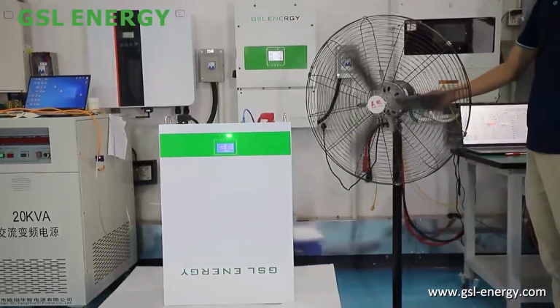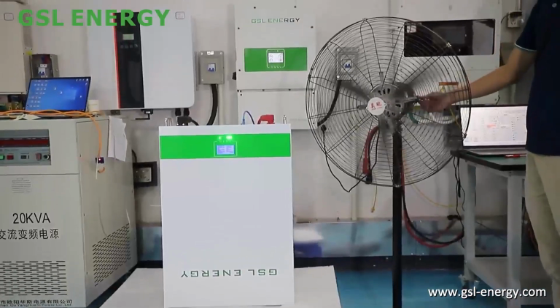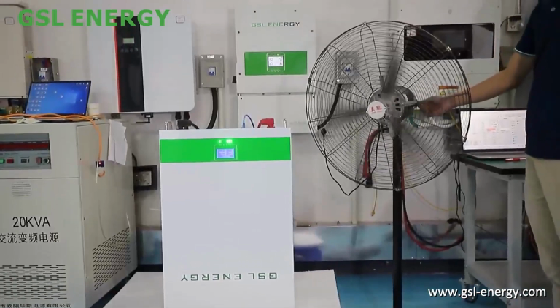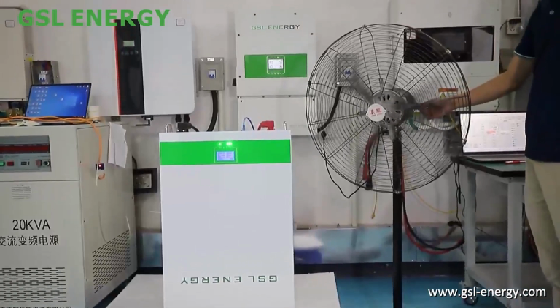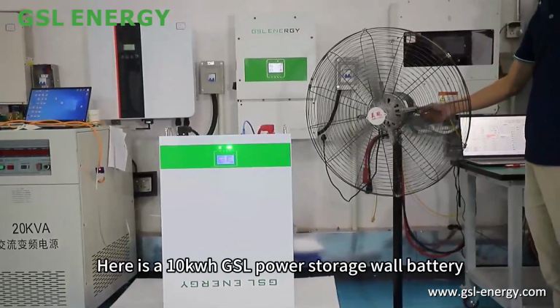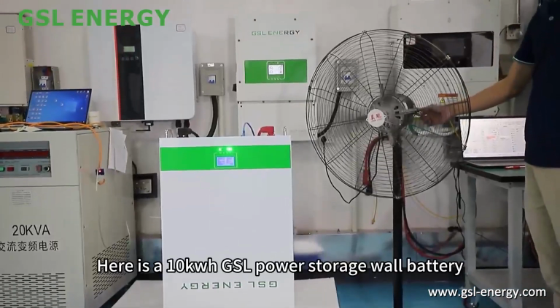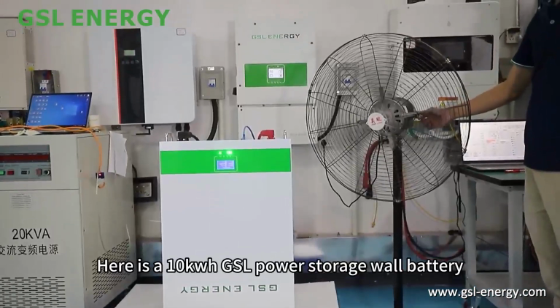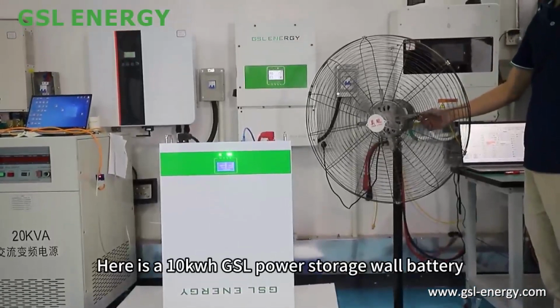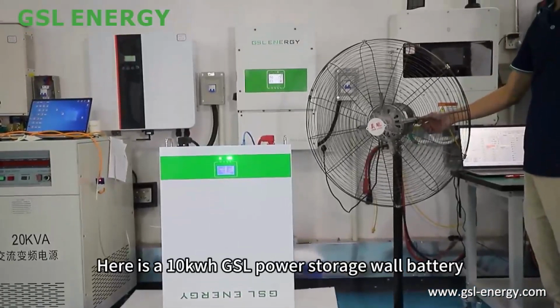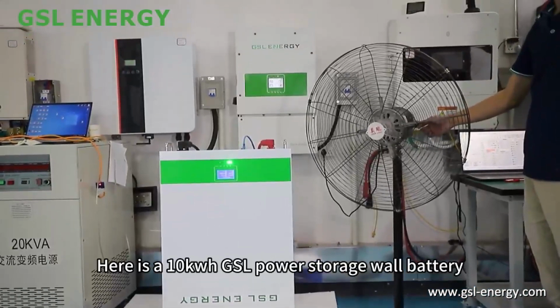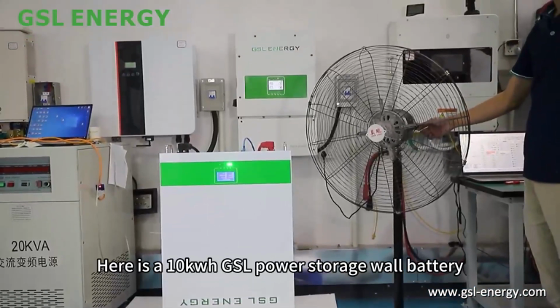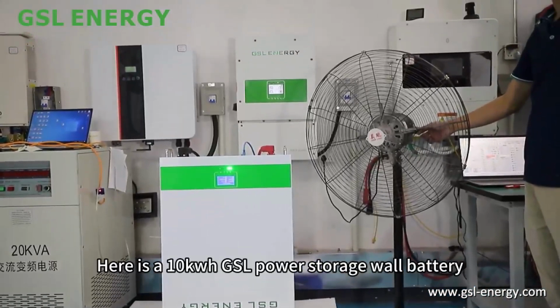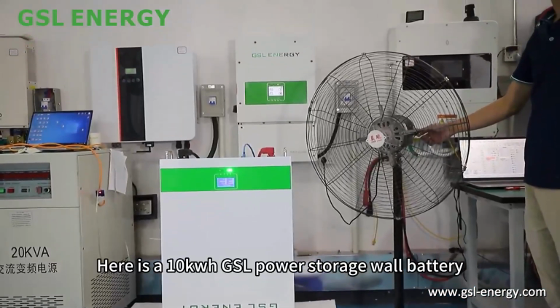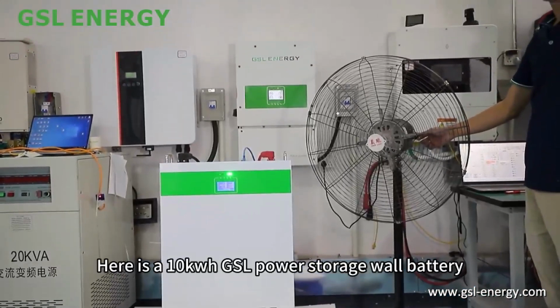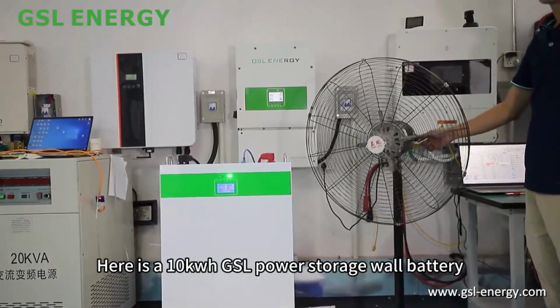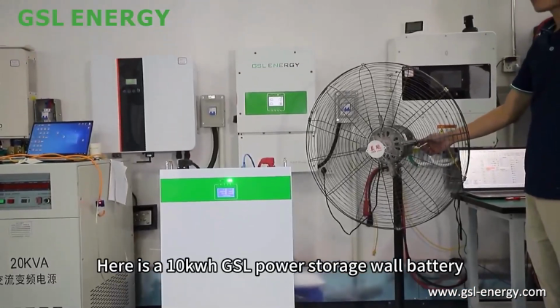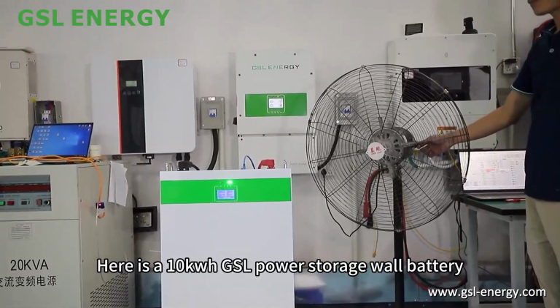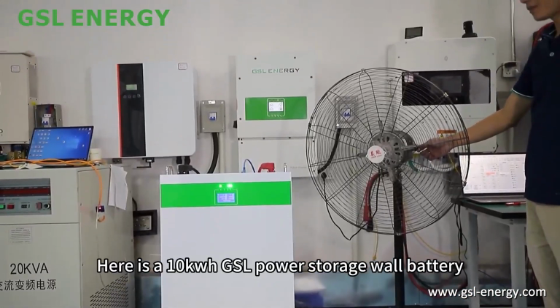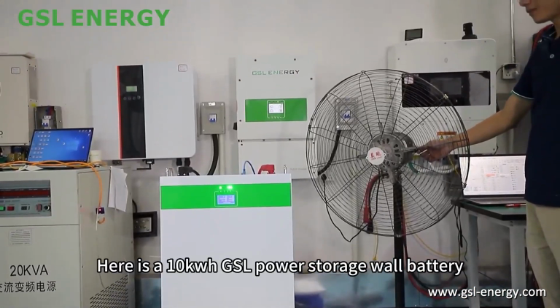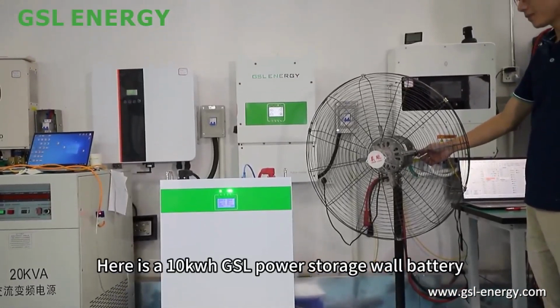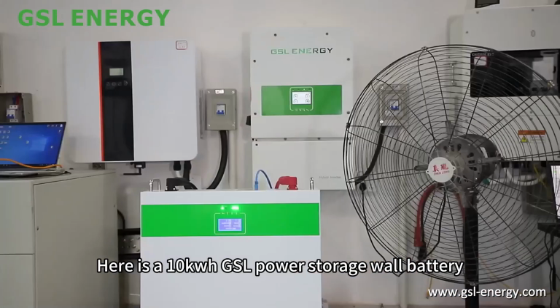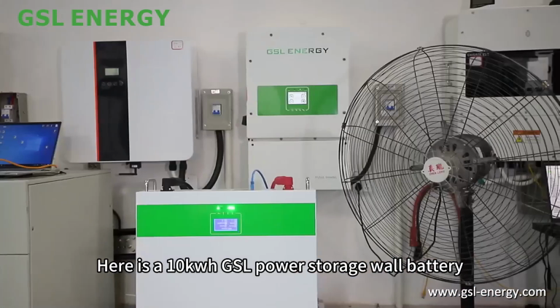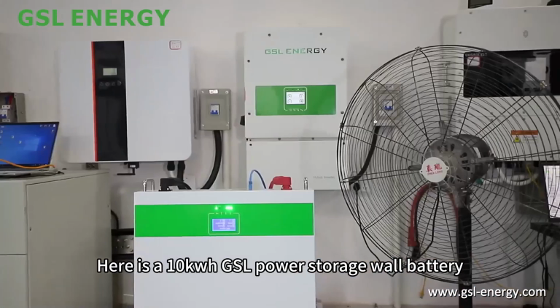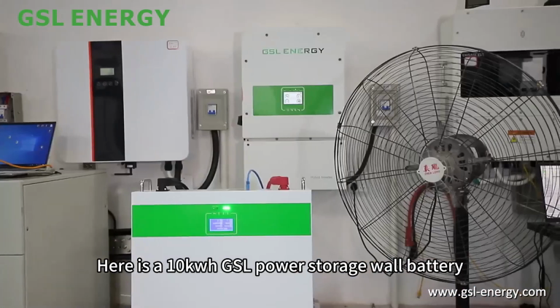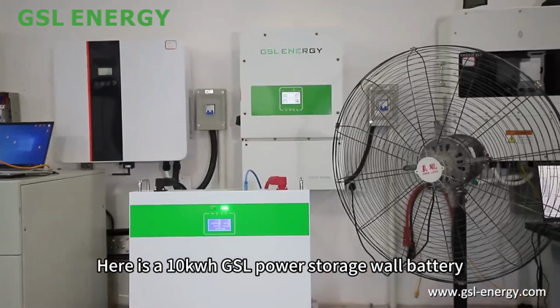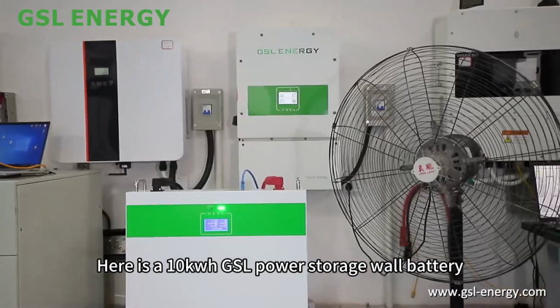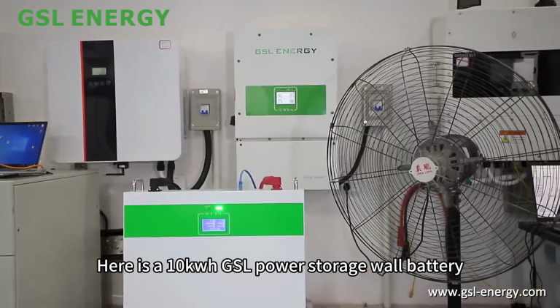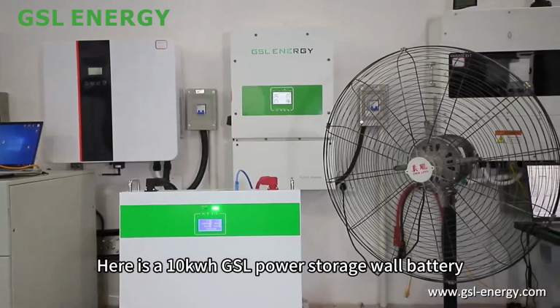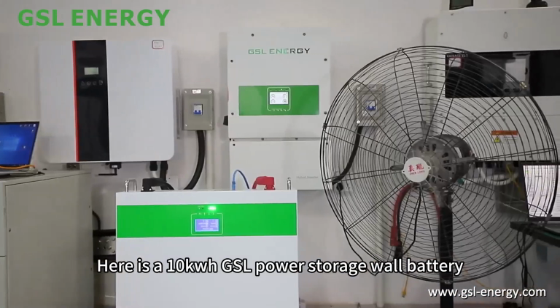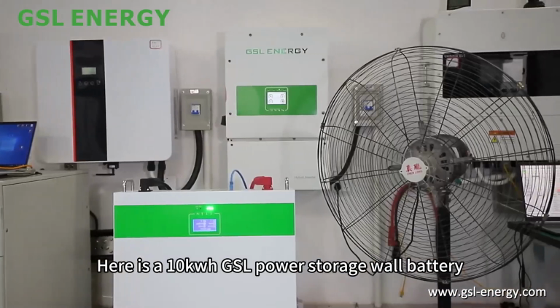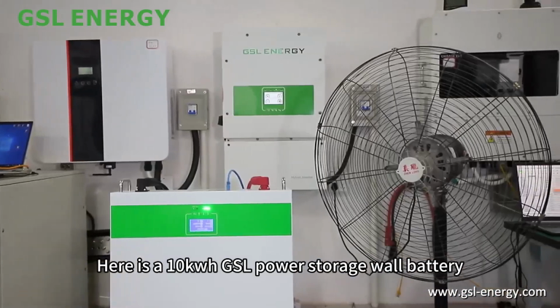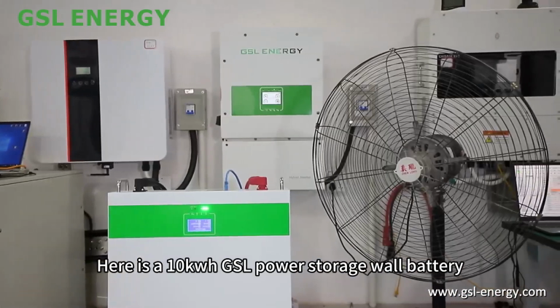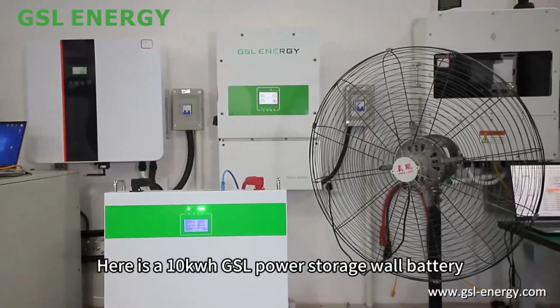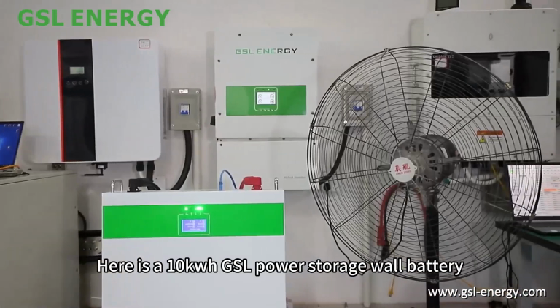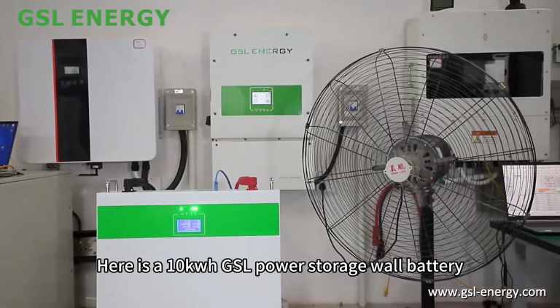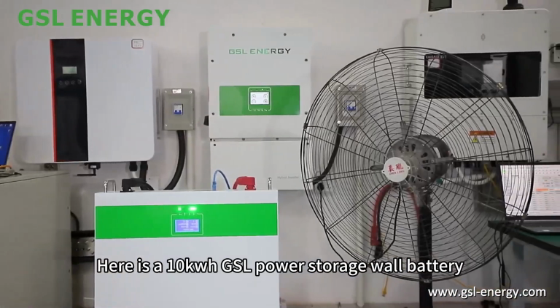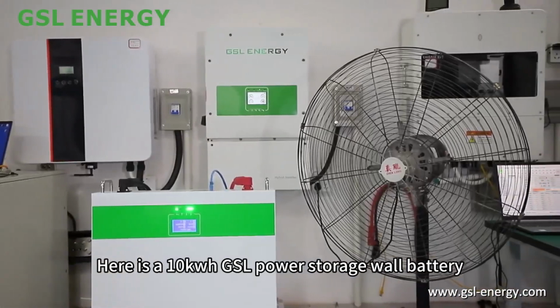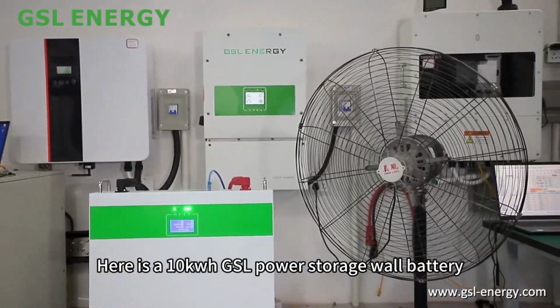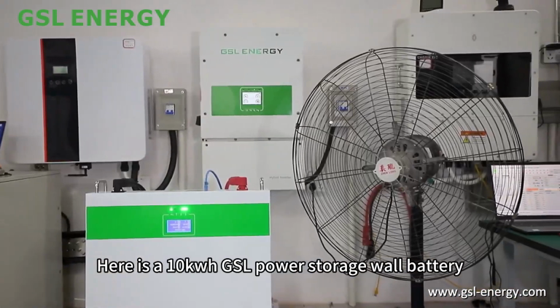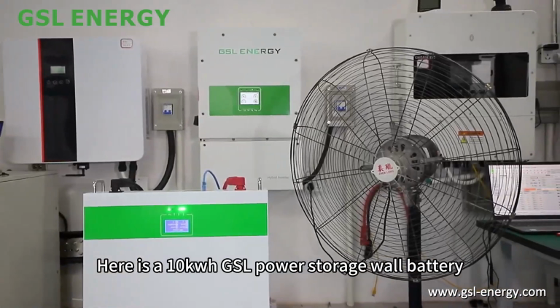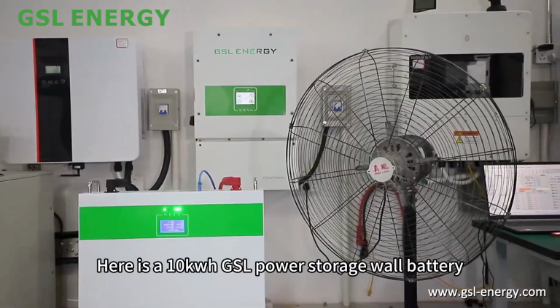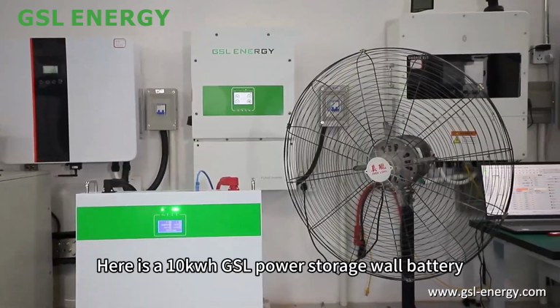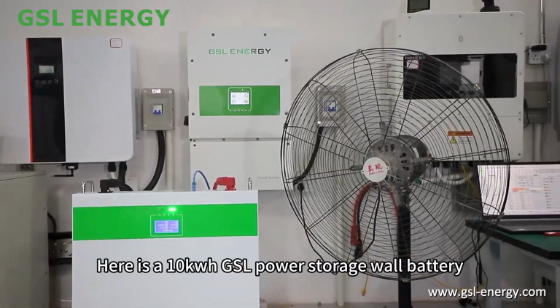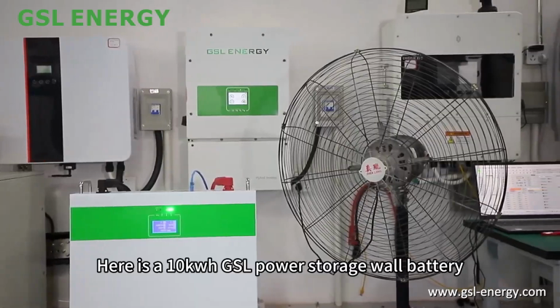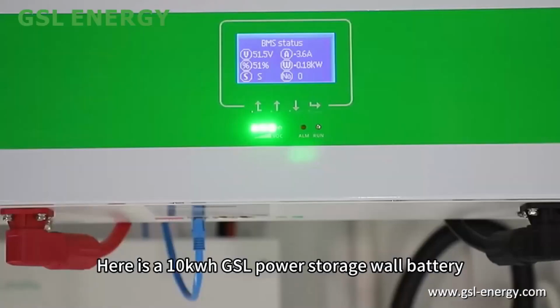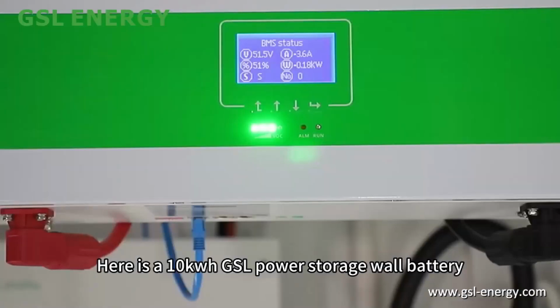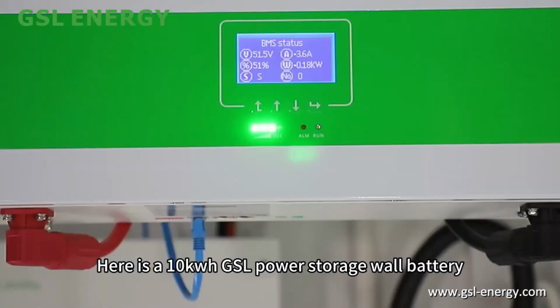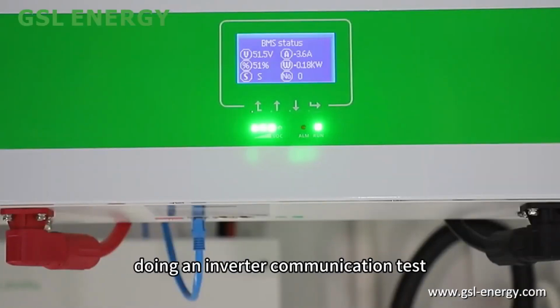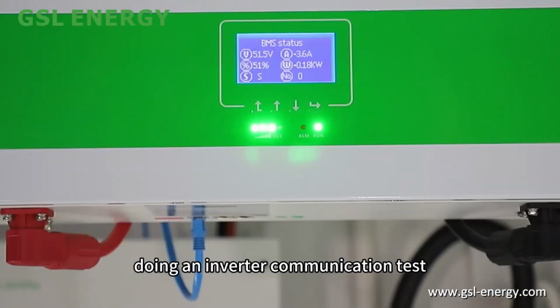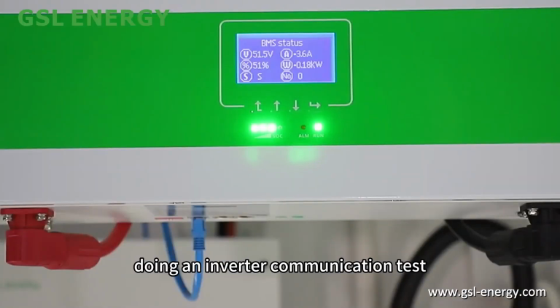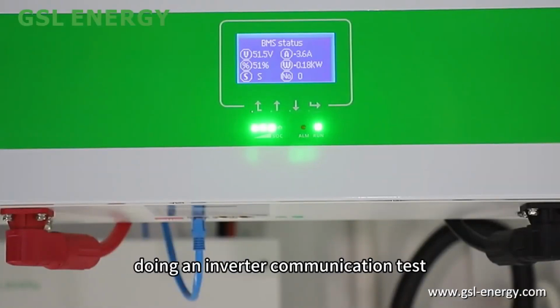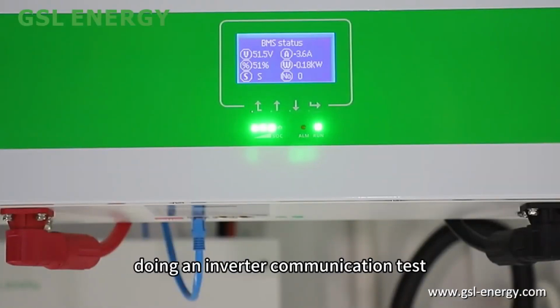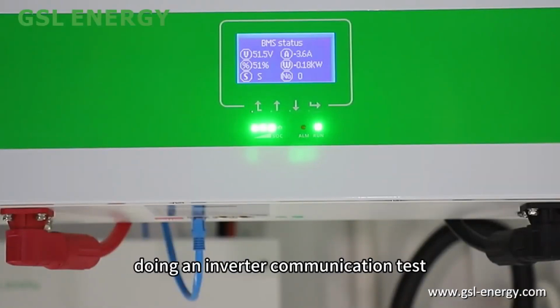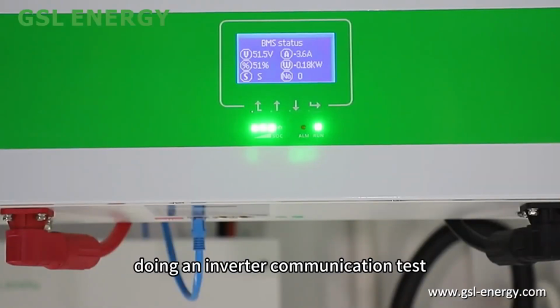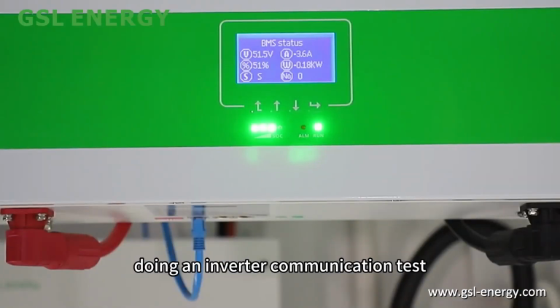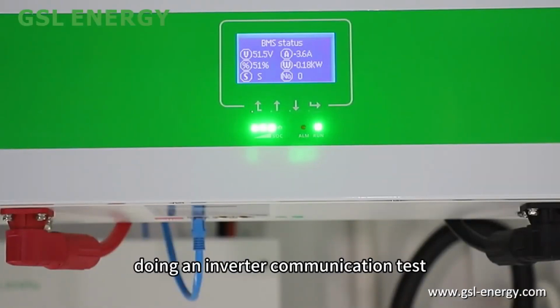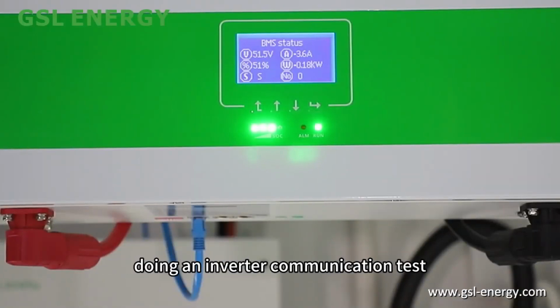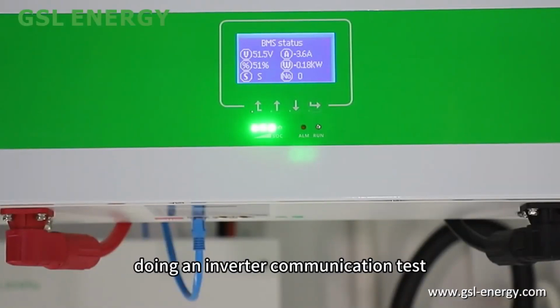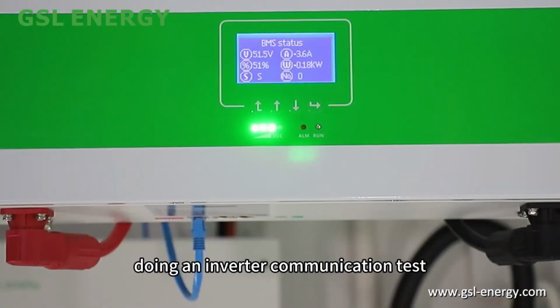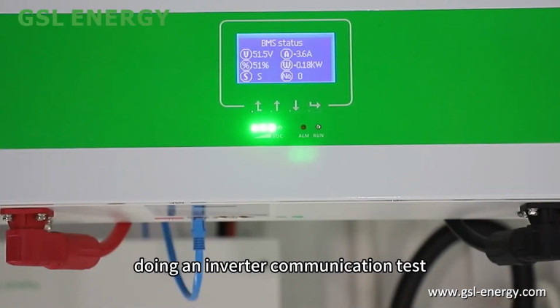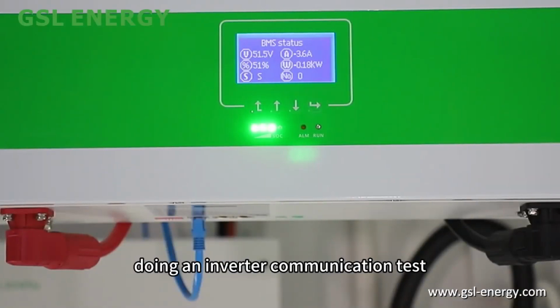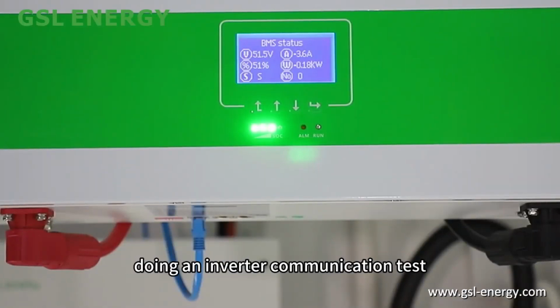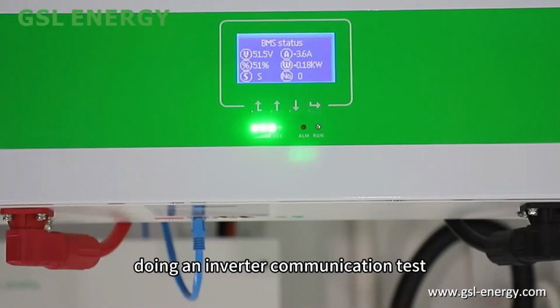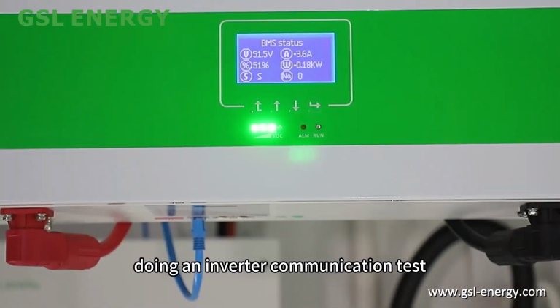Here is a 10kWh GSL power storage wall battery doing an inverter communication test.